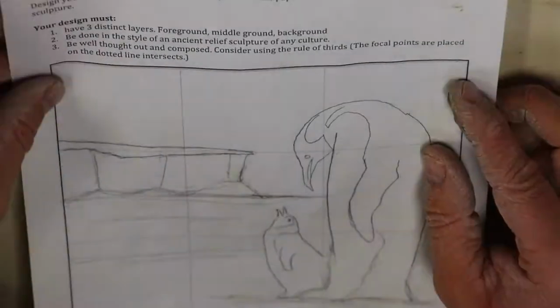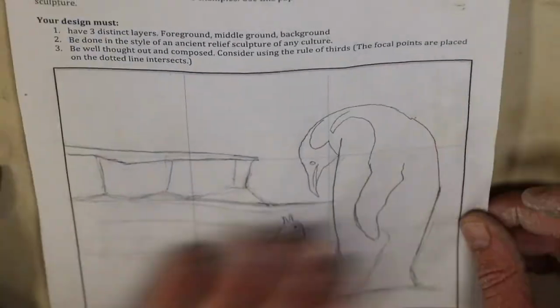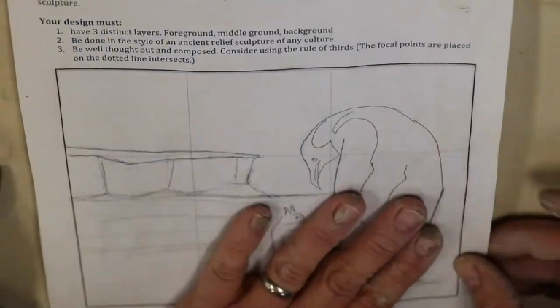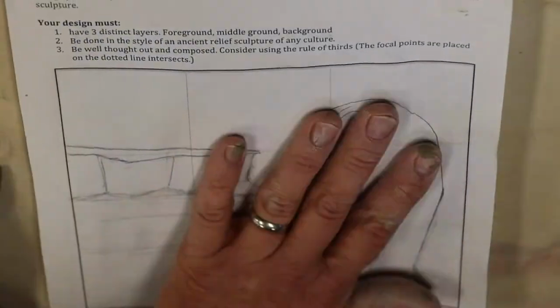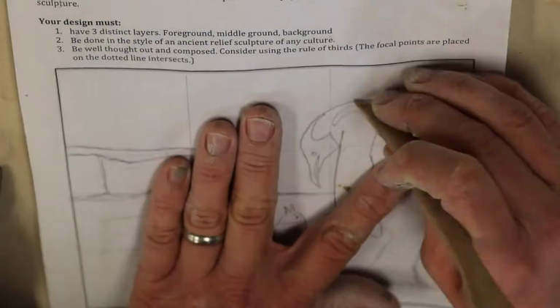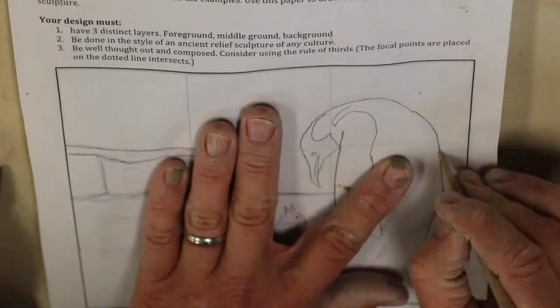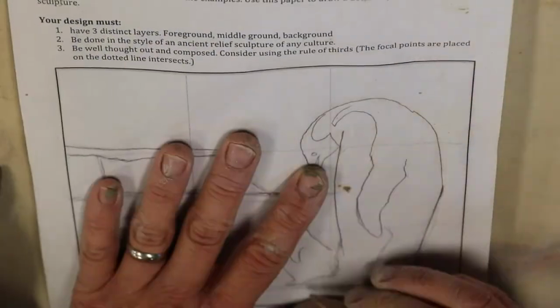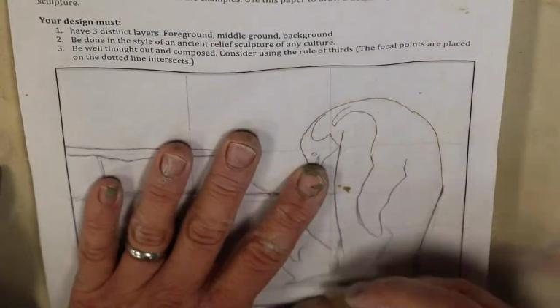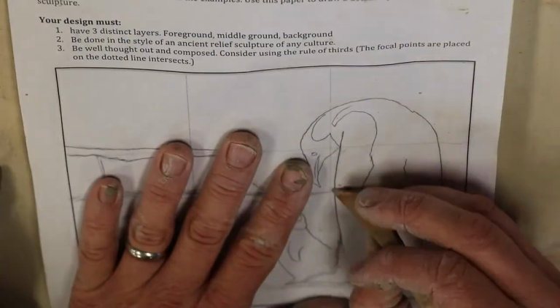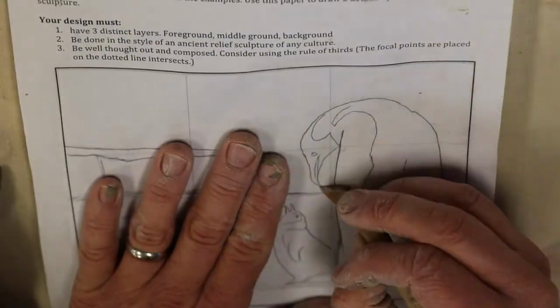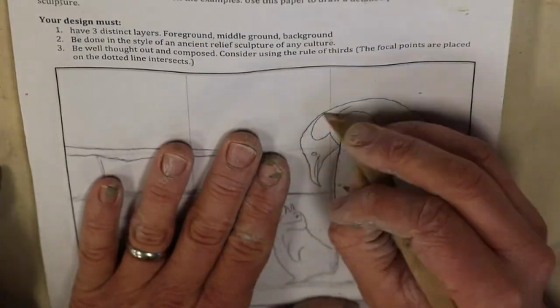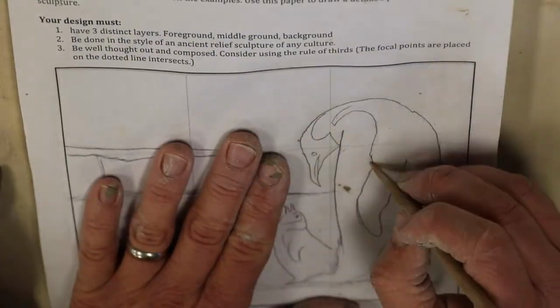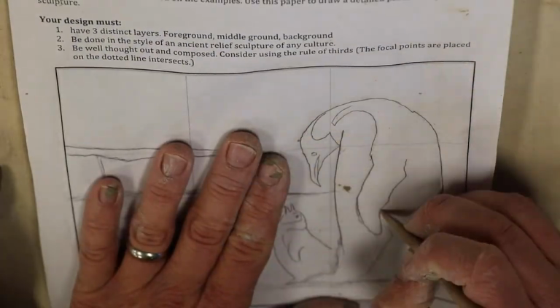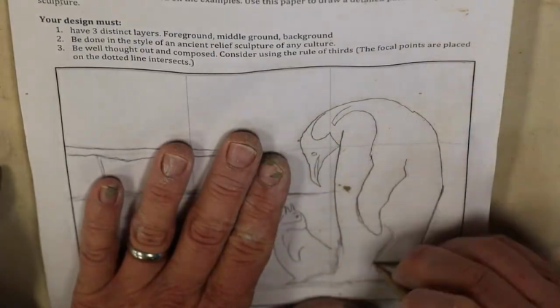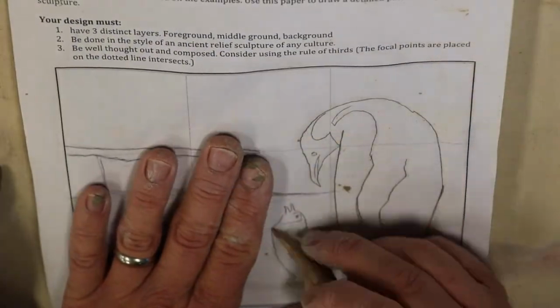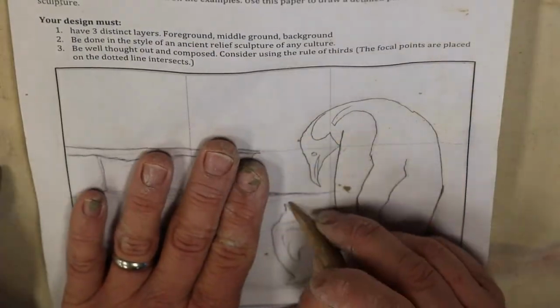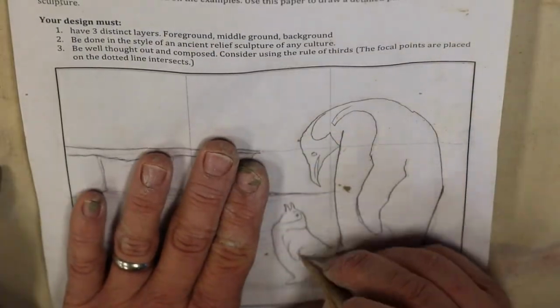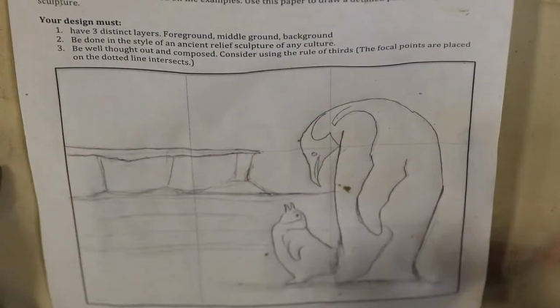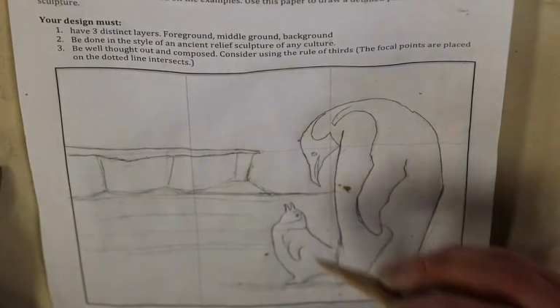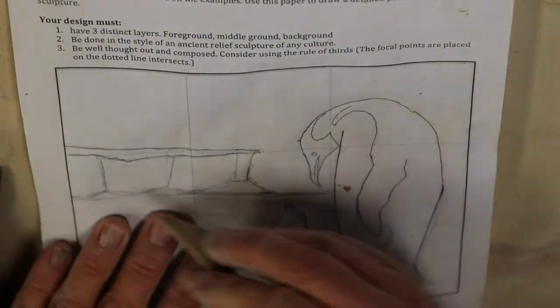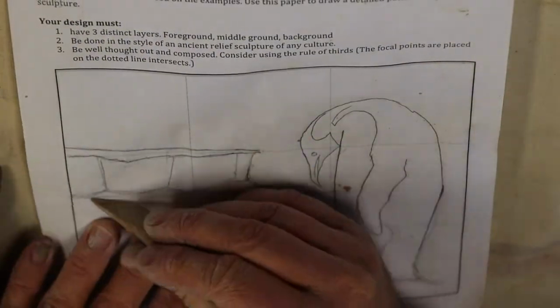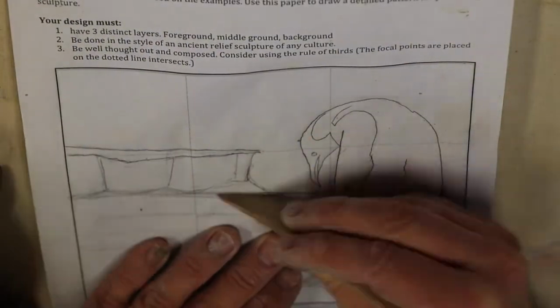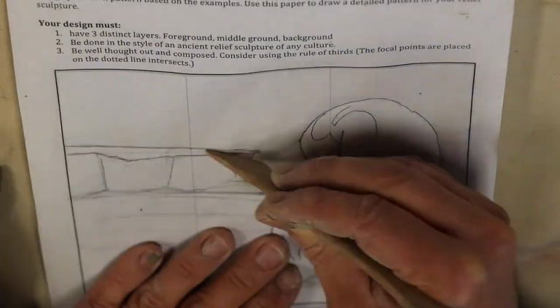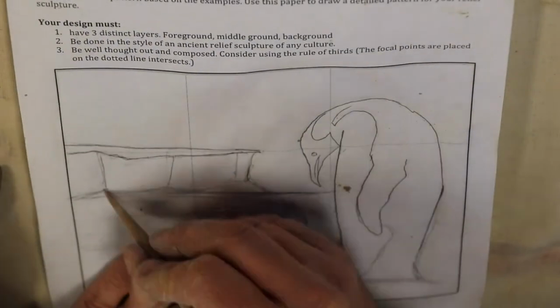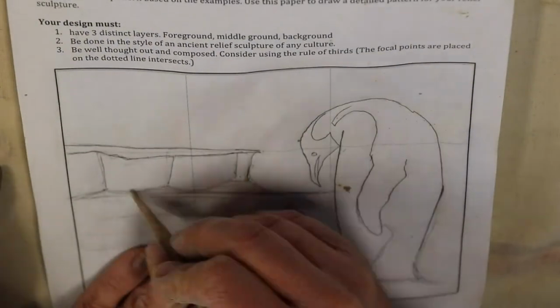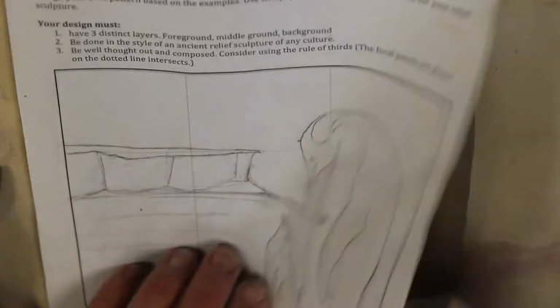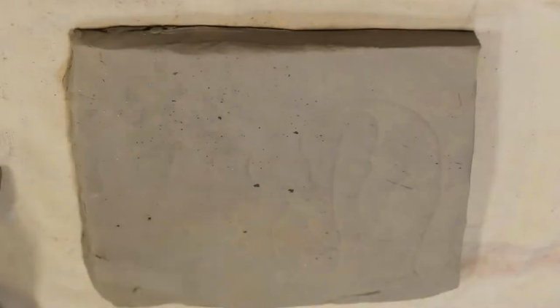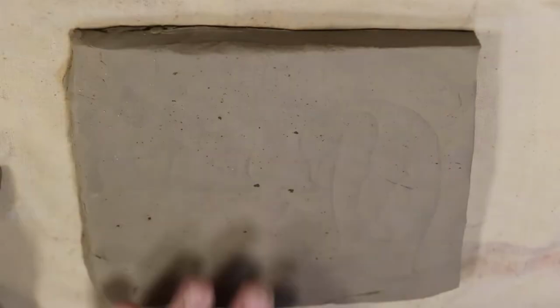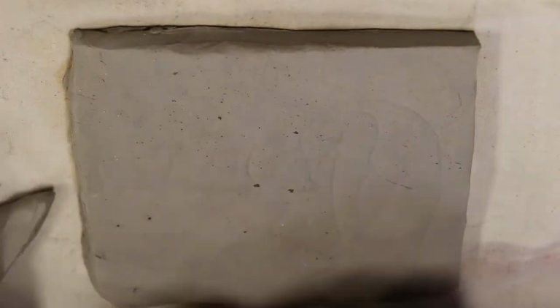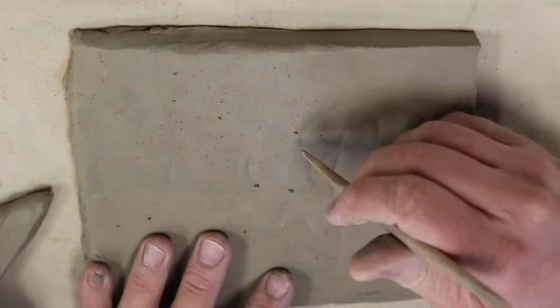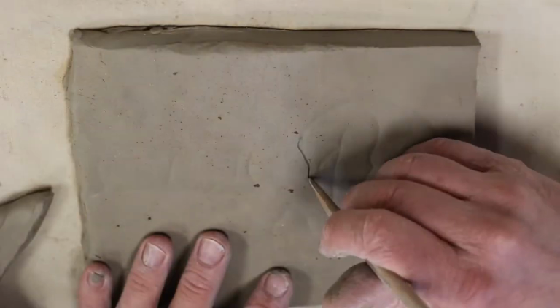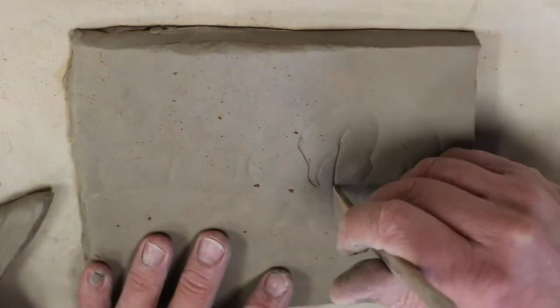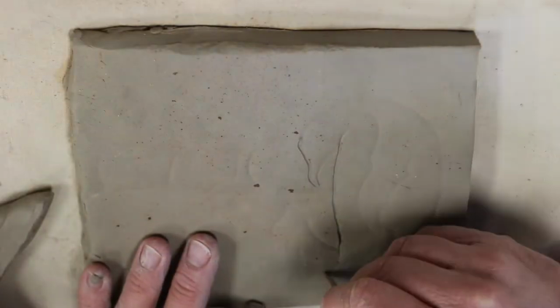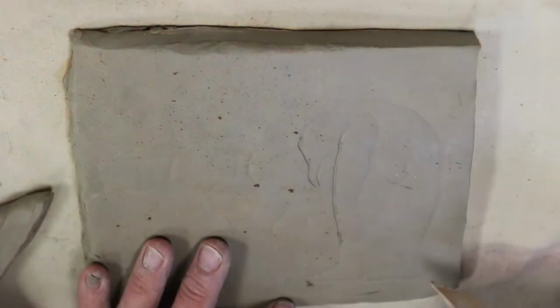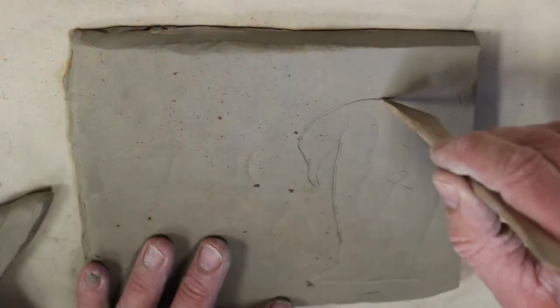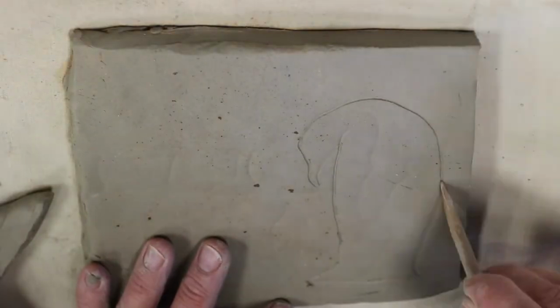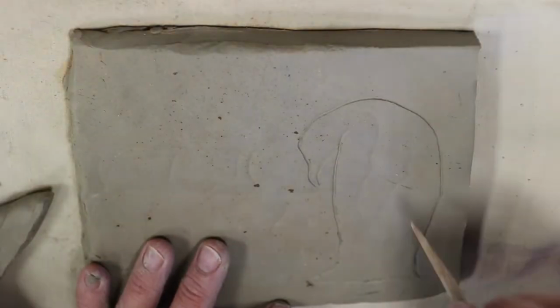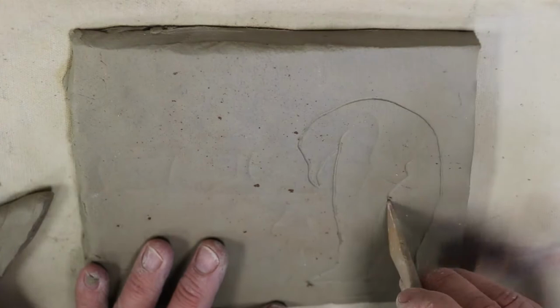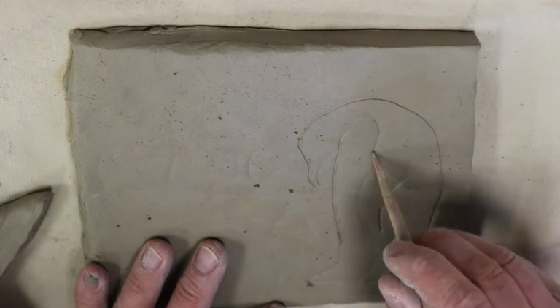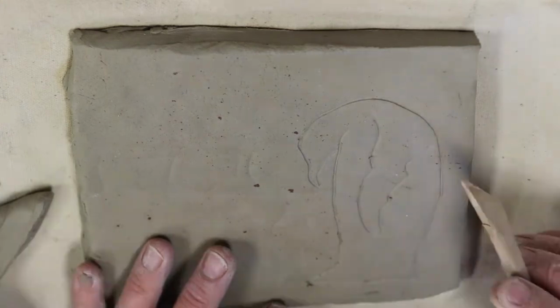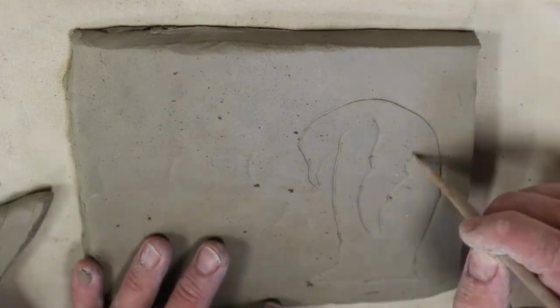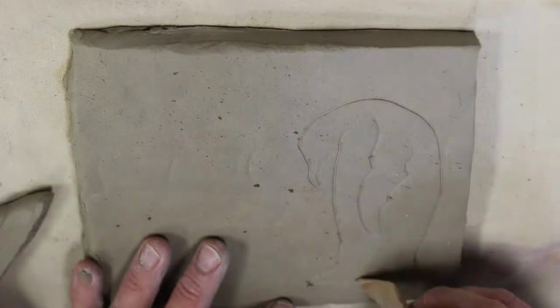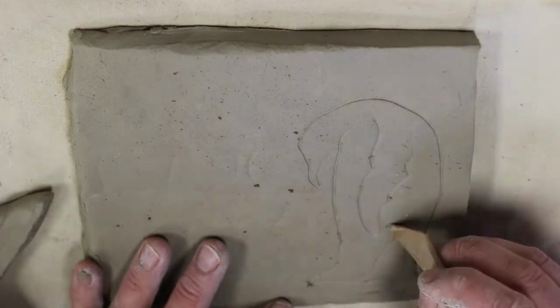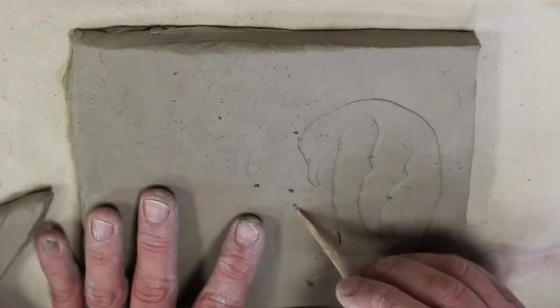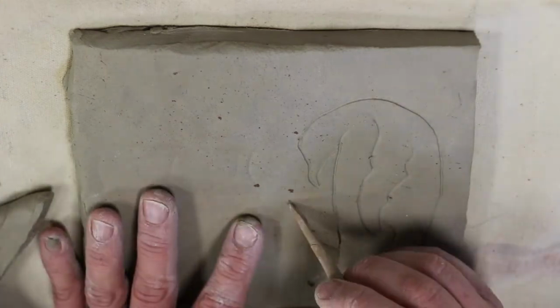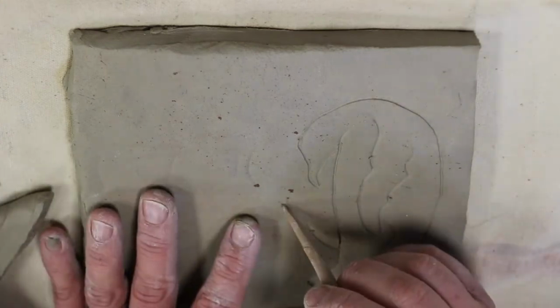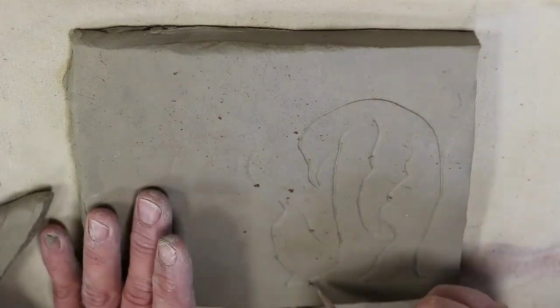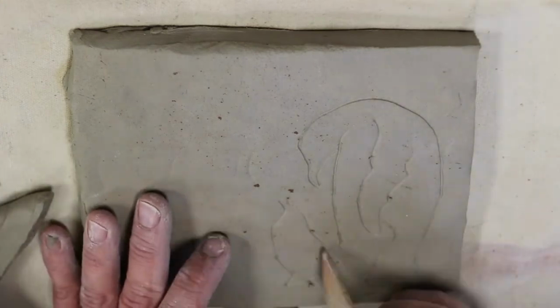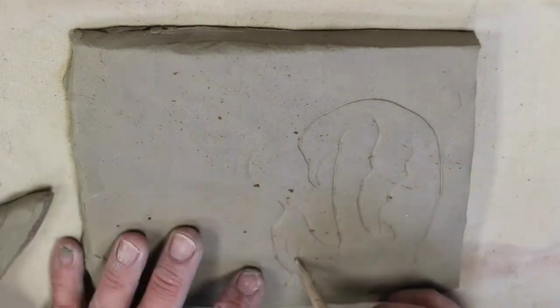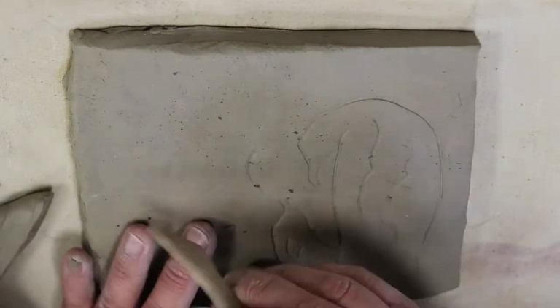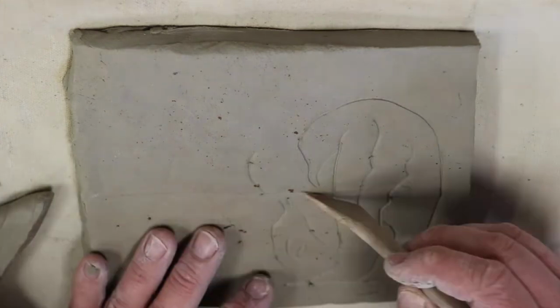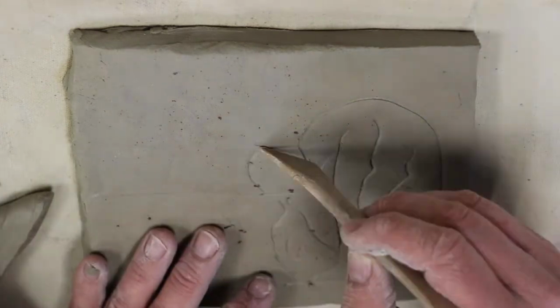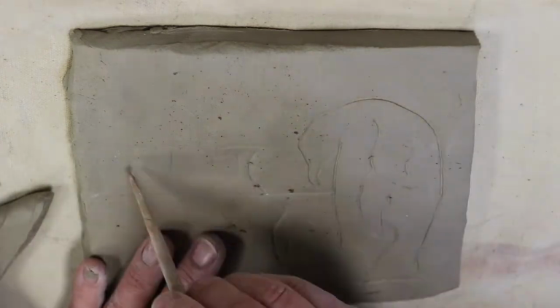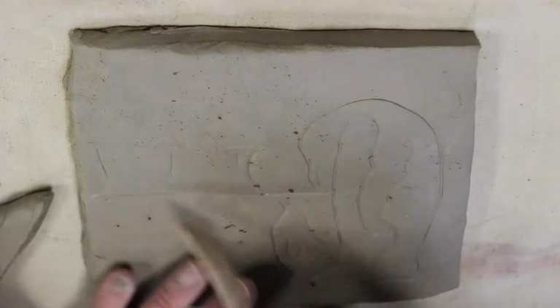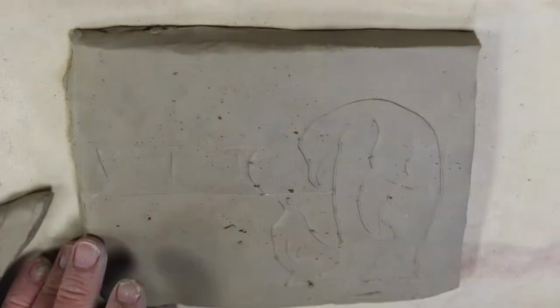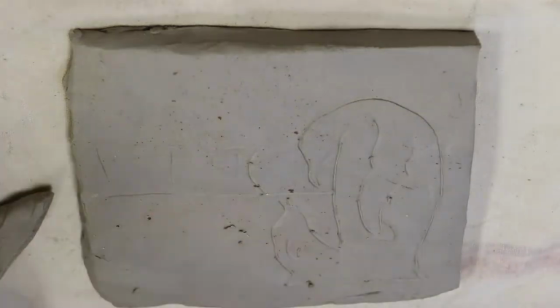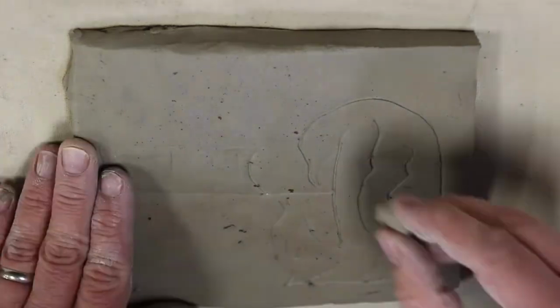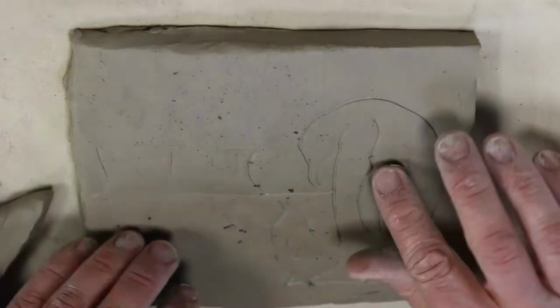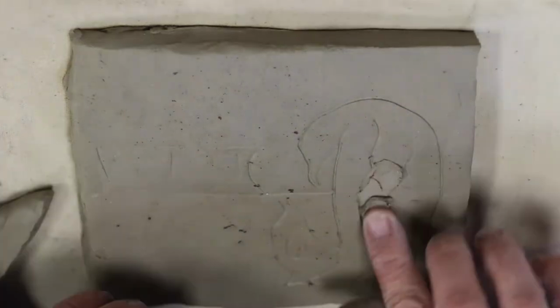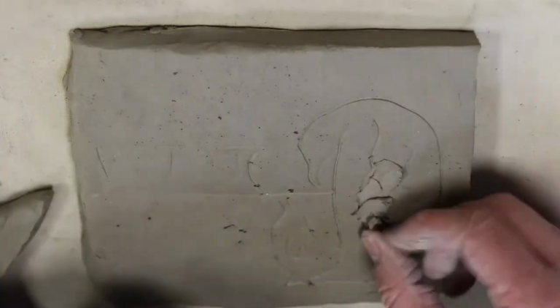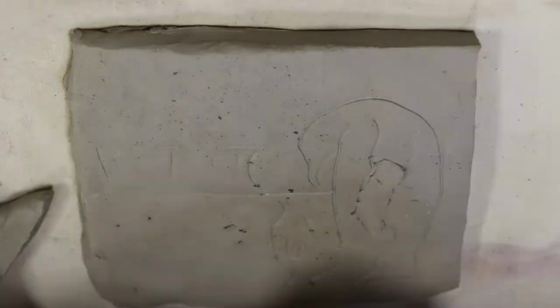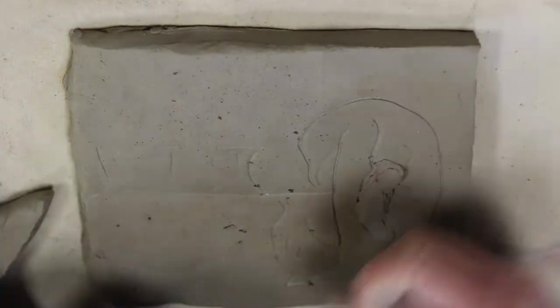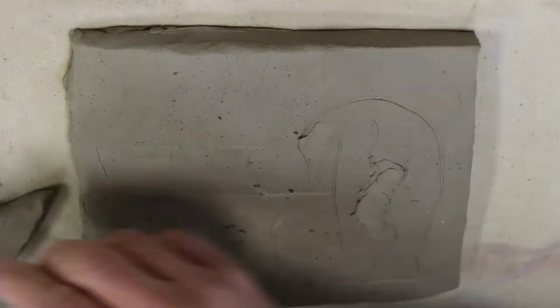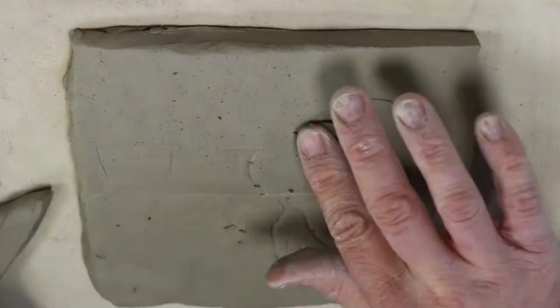Now I can just trace around my picture. That will leave a little mark where I need my details to be.